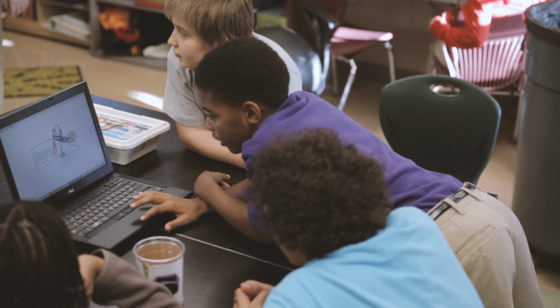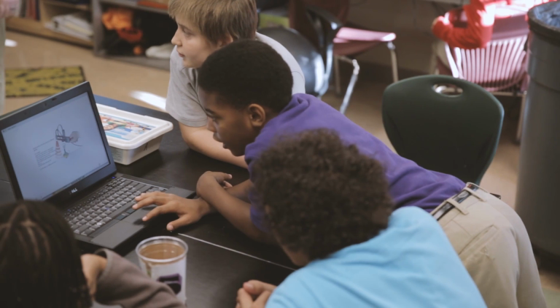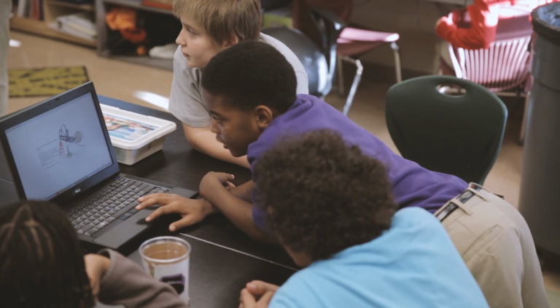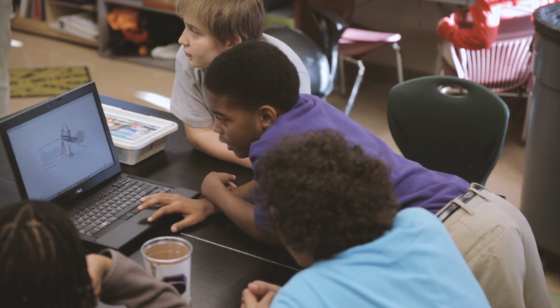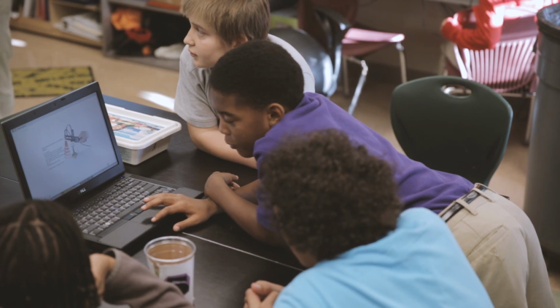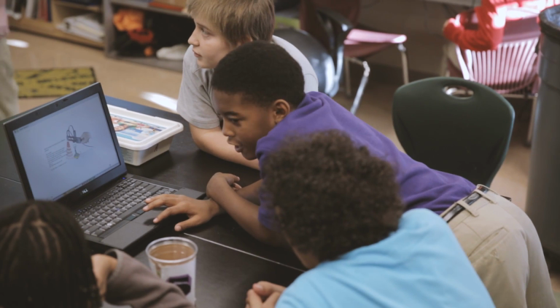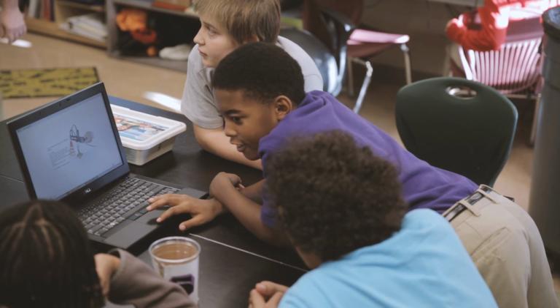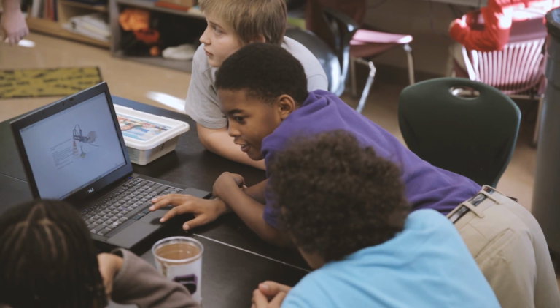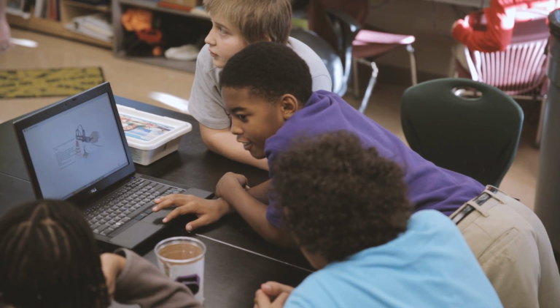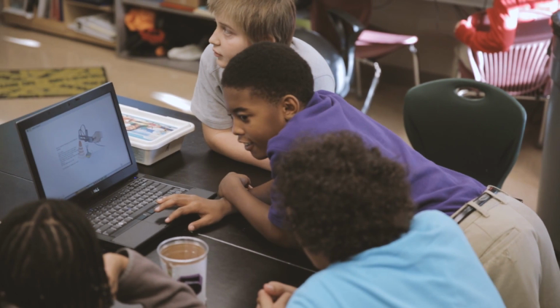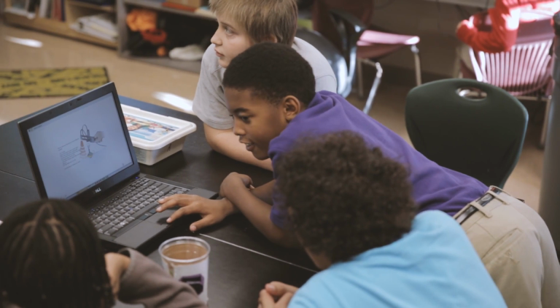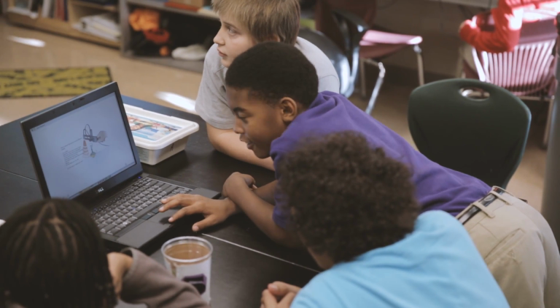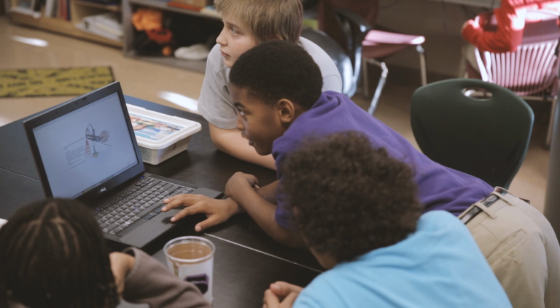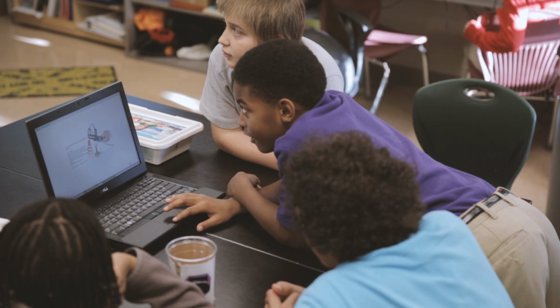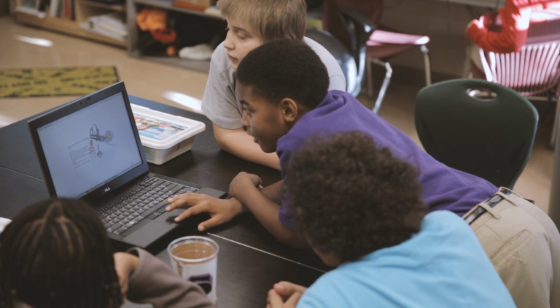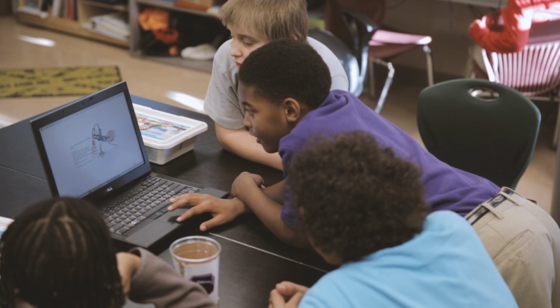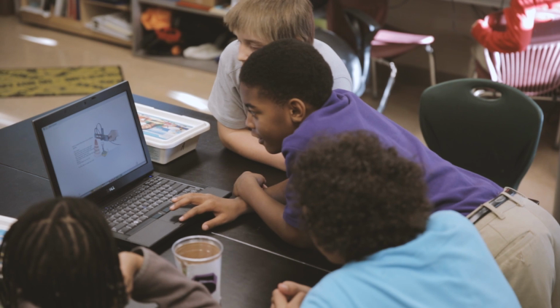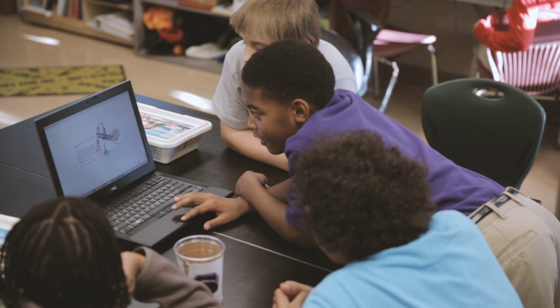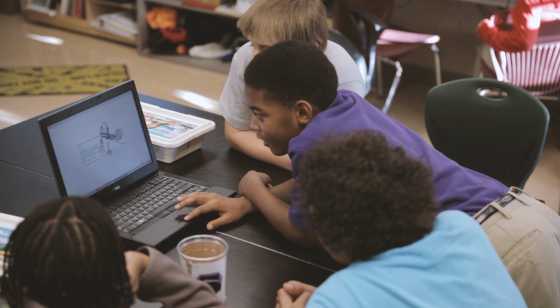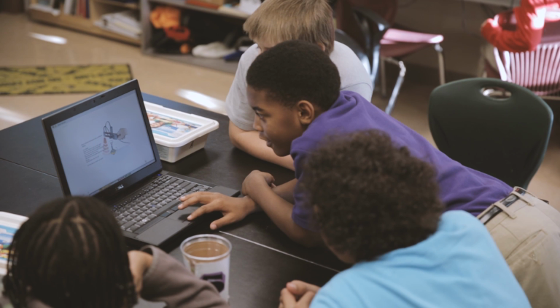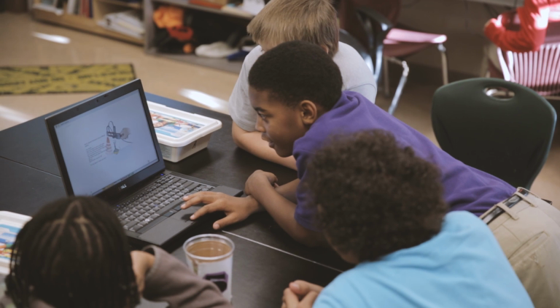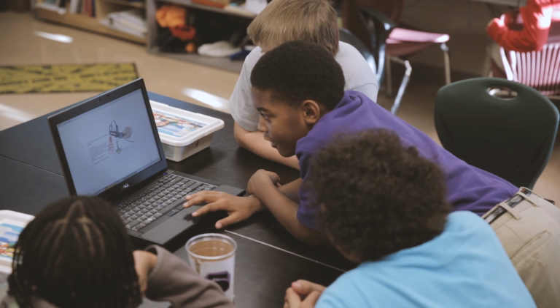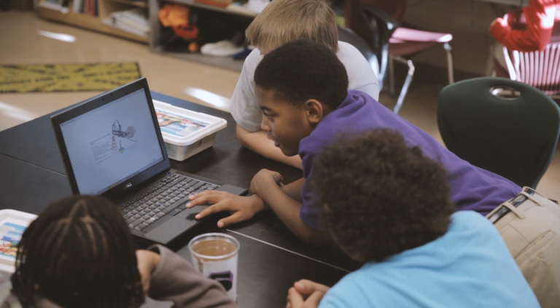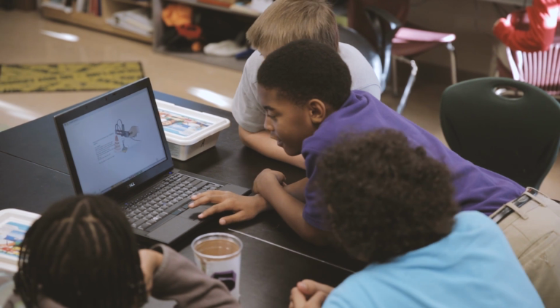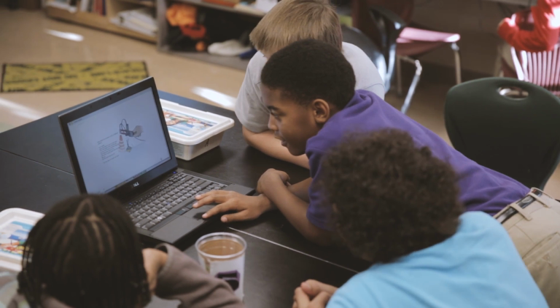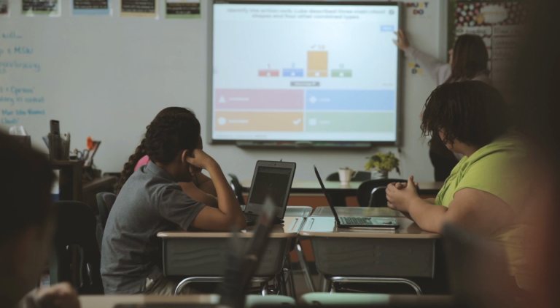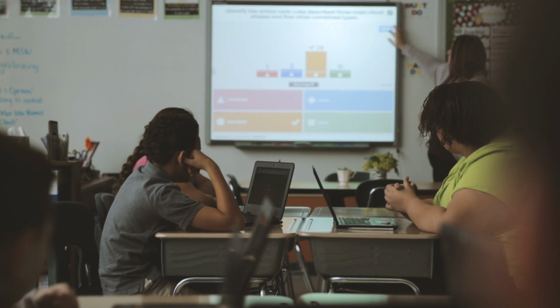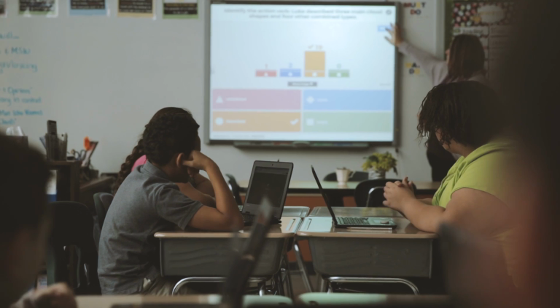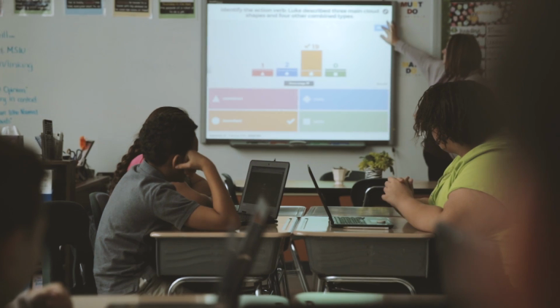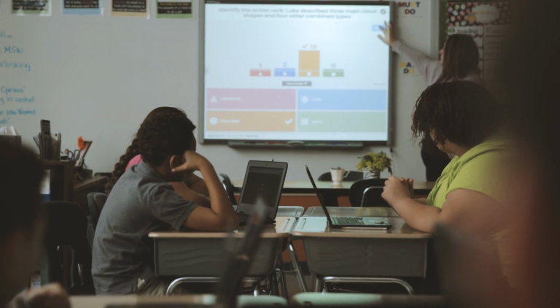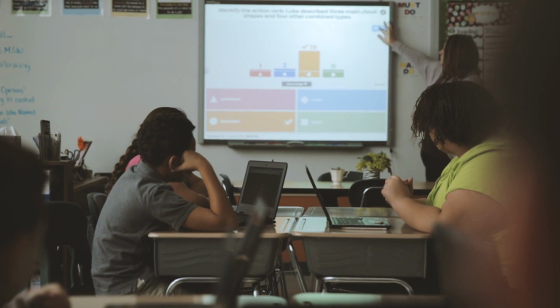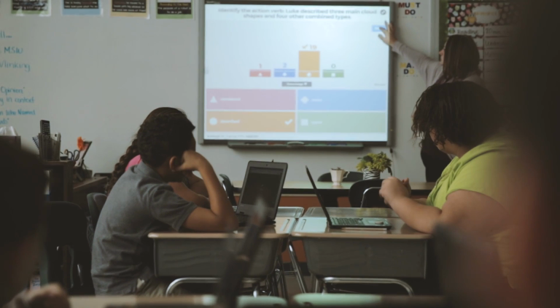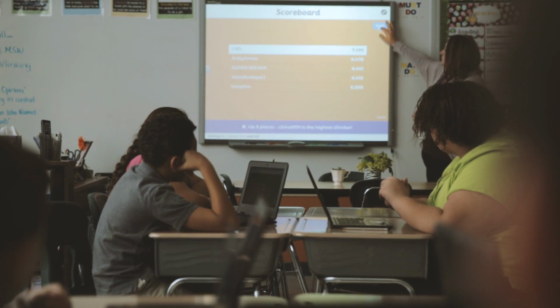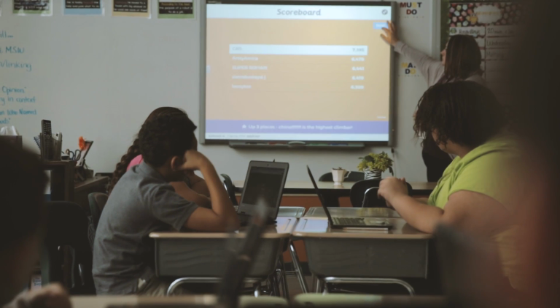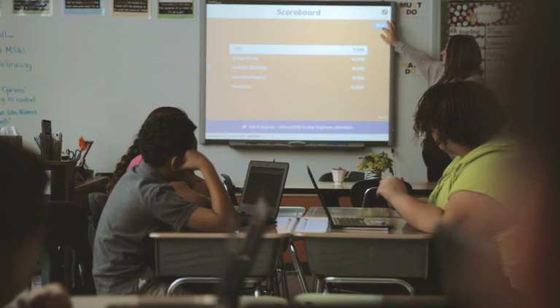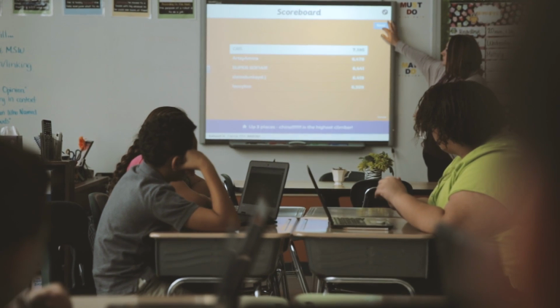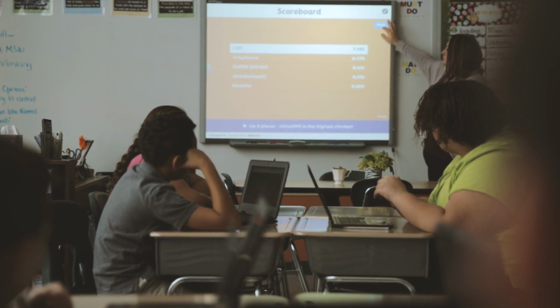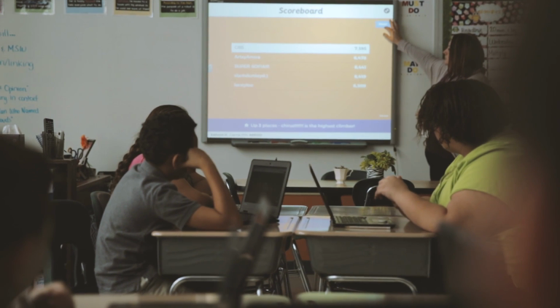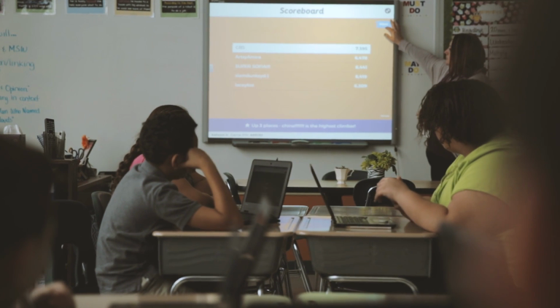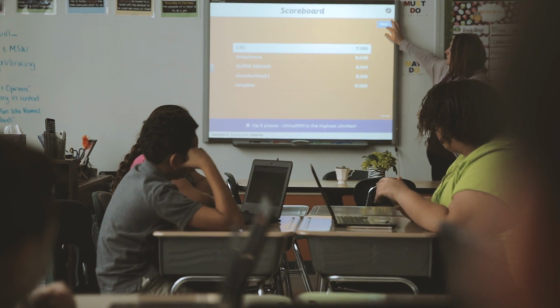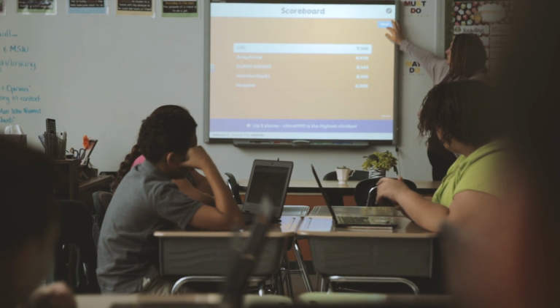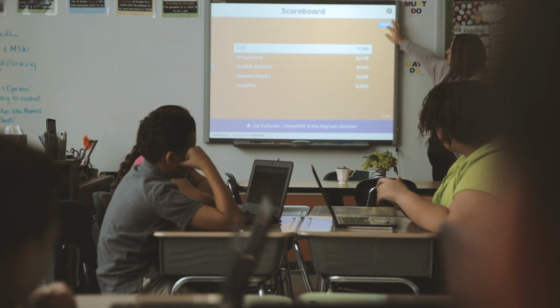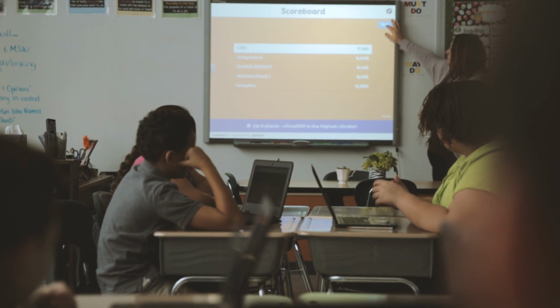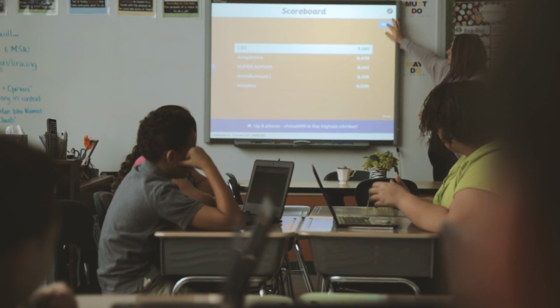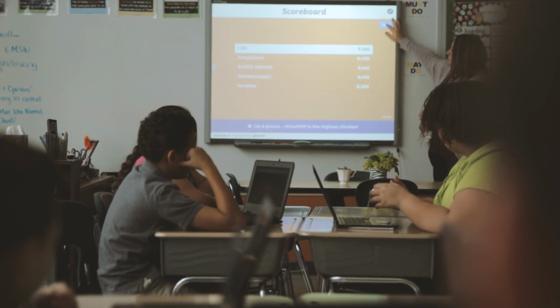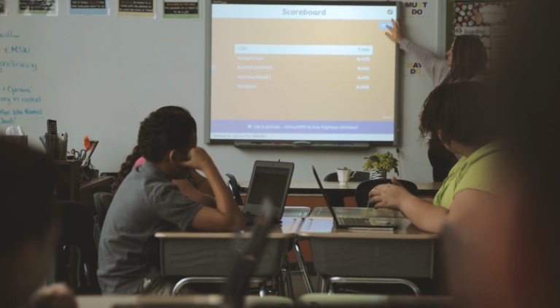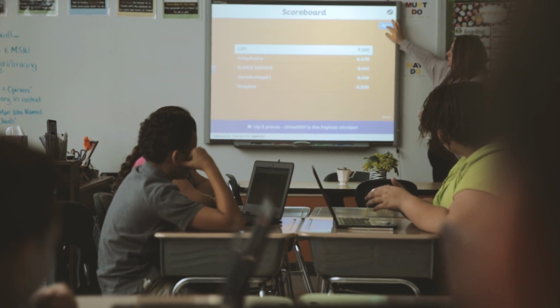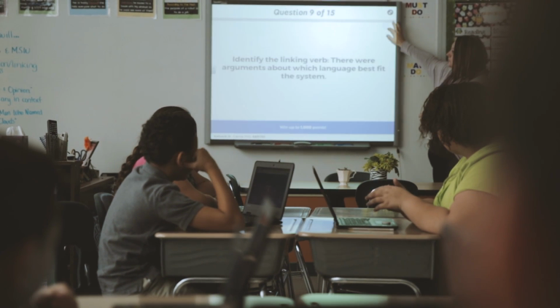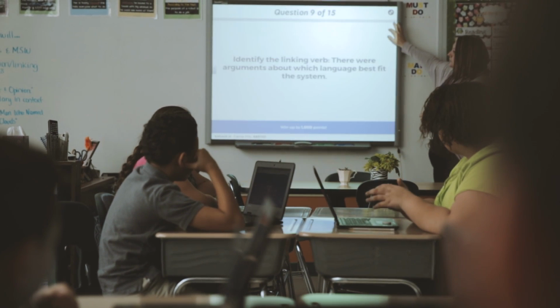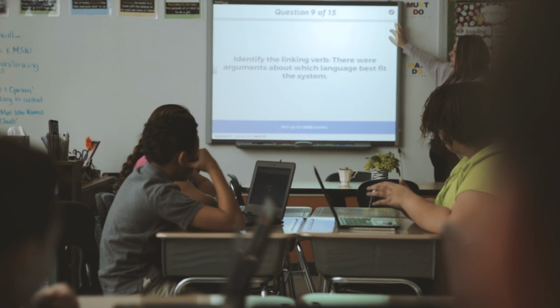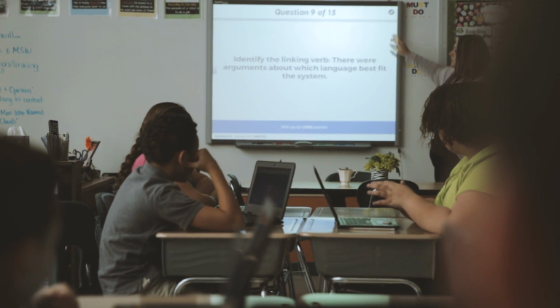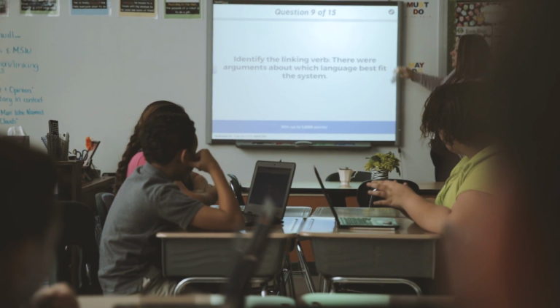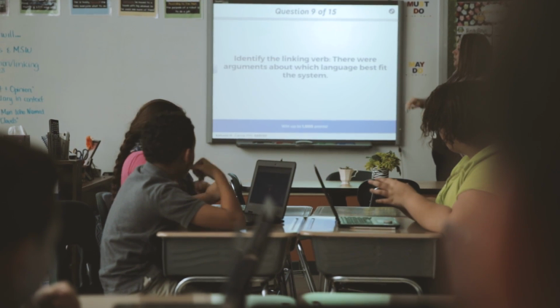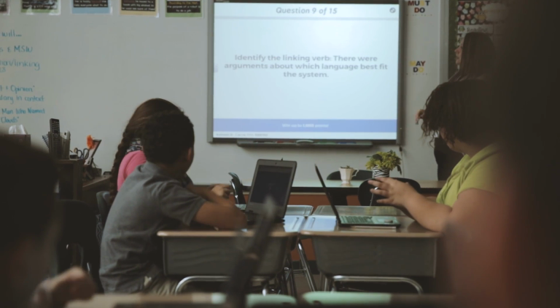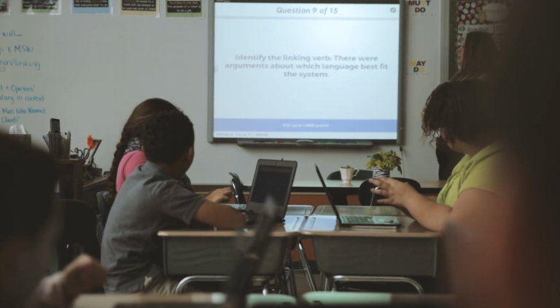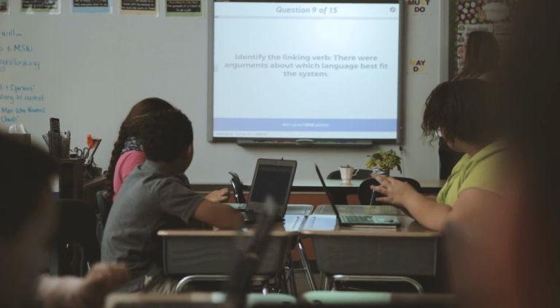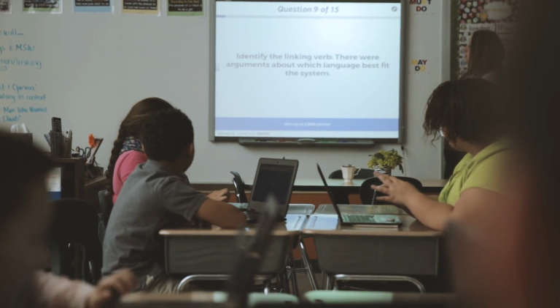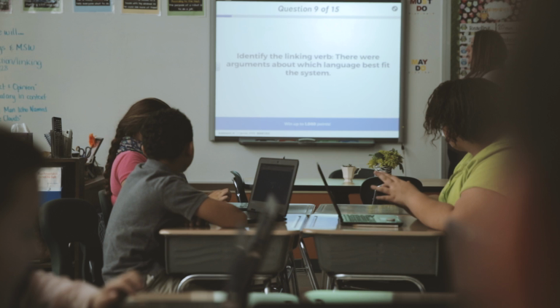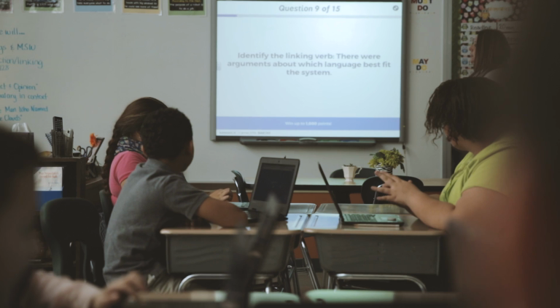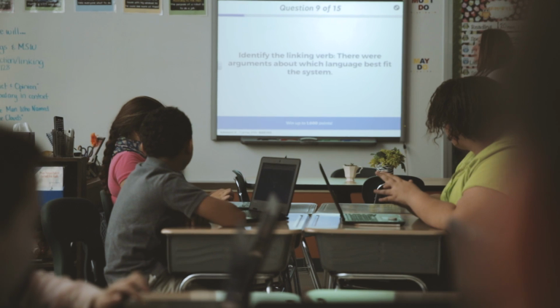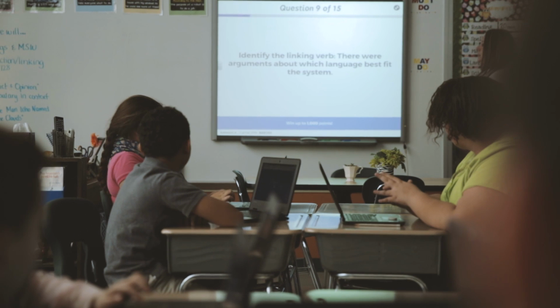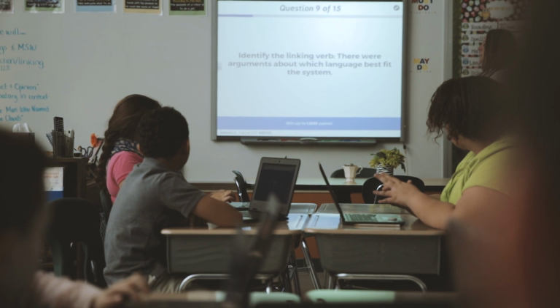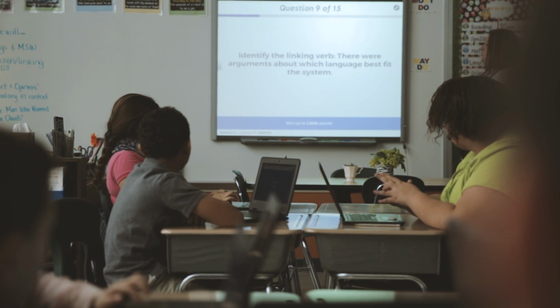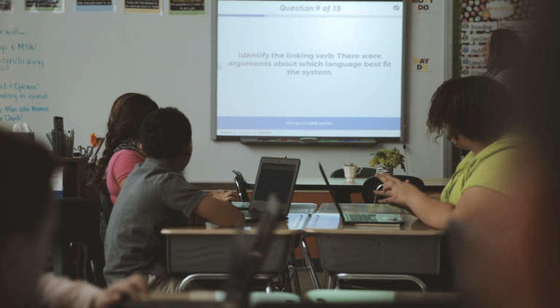Children today literally have the world at their fingertips, and teachers are learning to adapt by re-envisioning the role of technology in their classrooms.